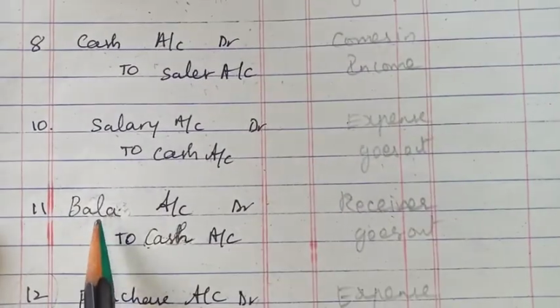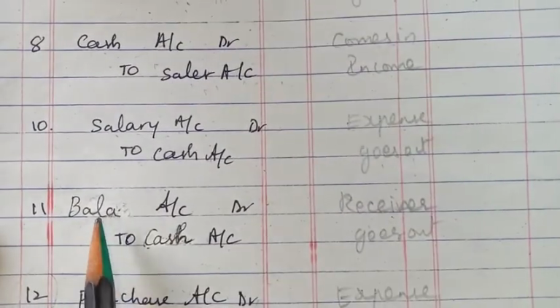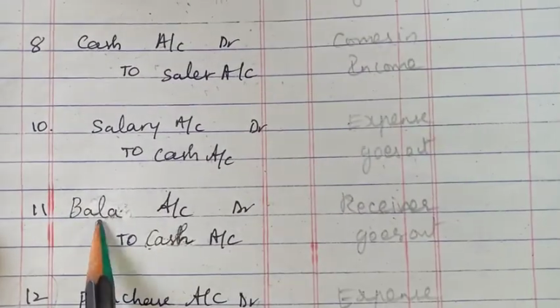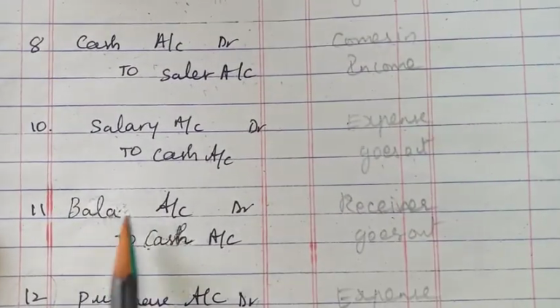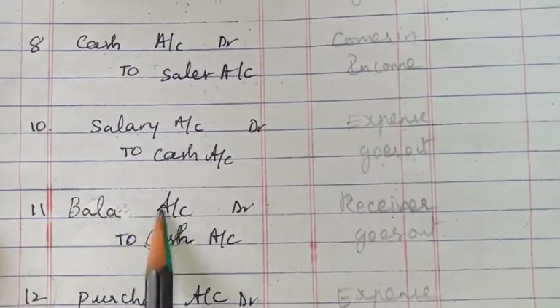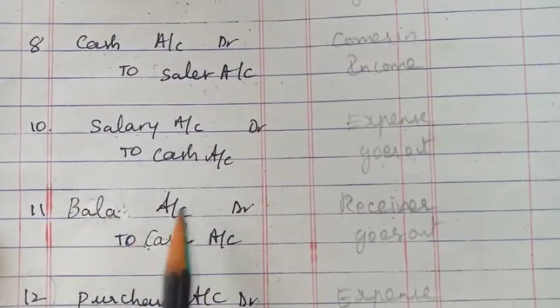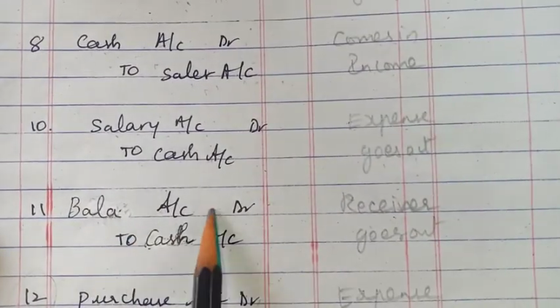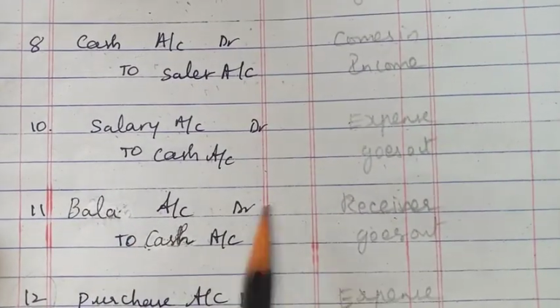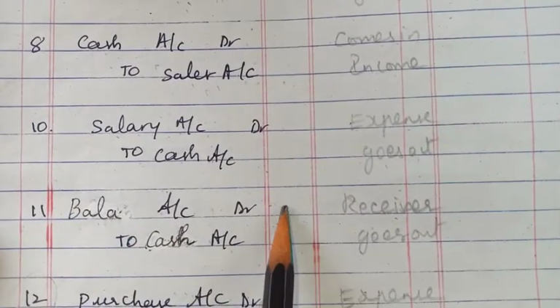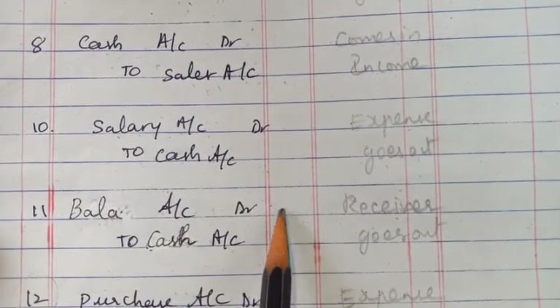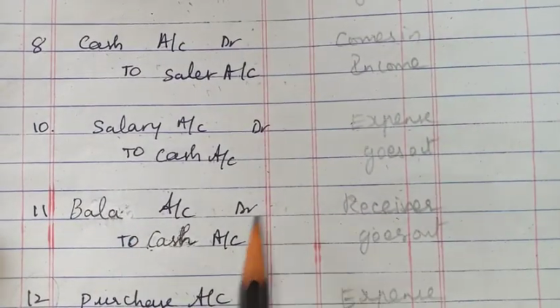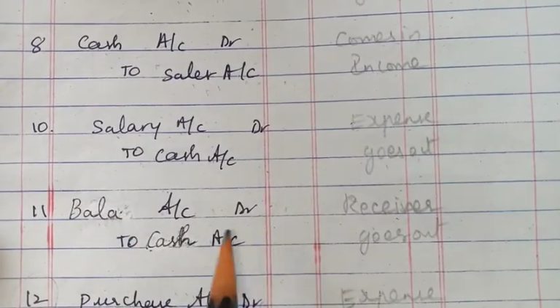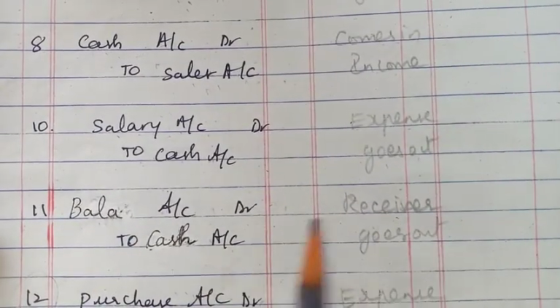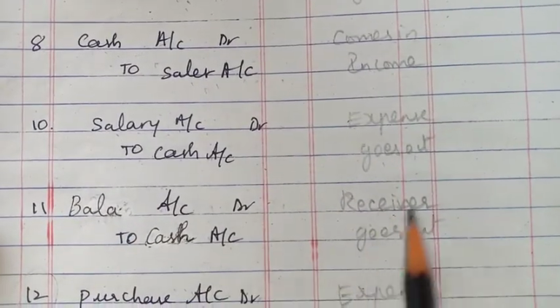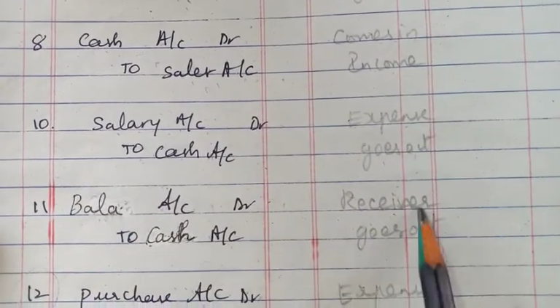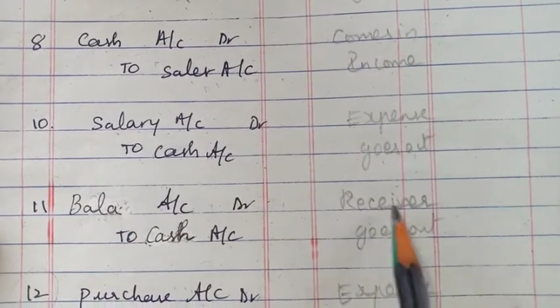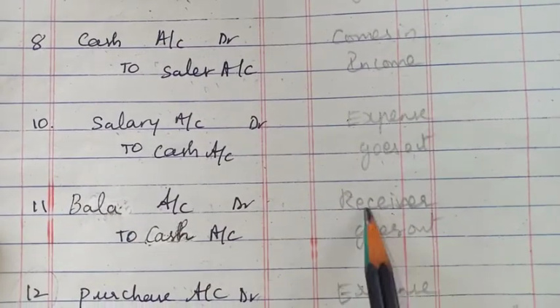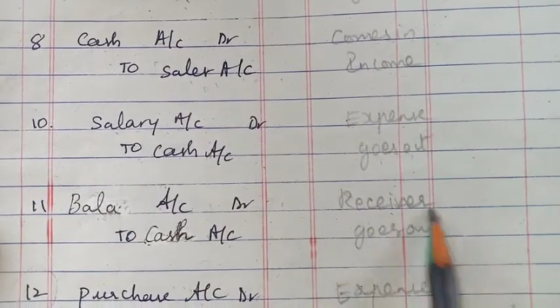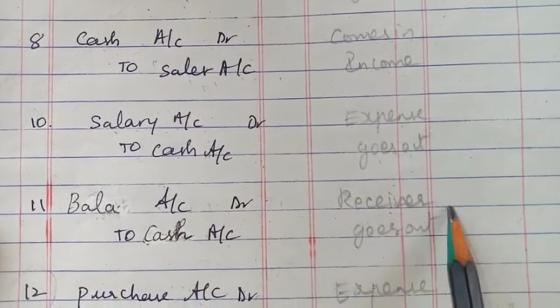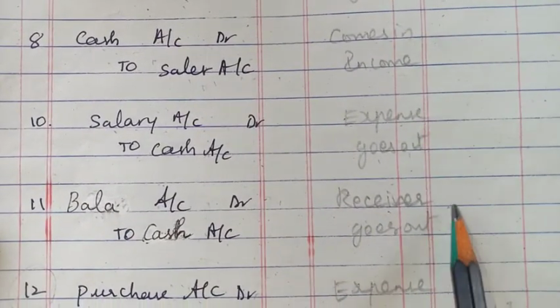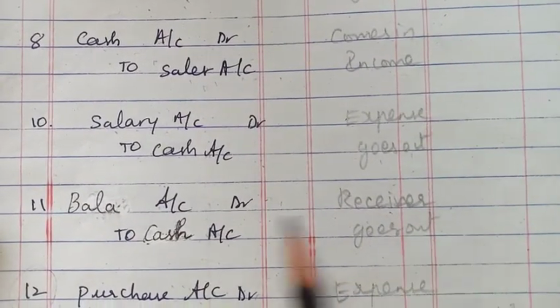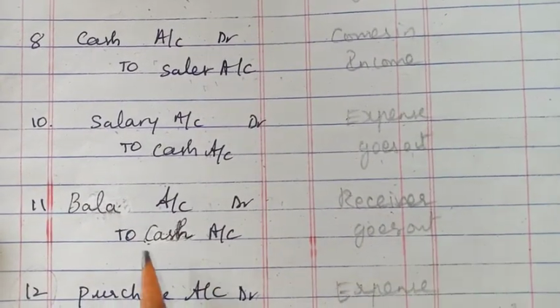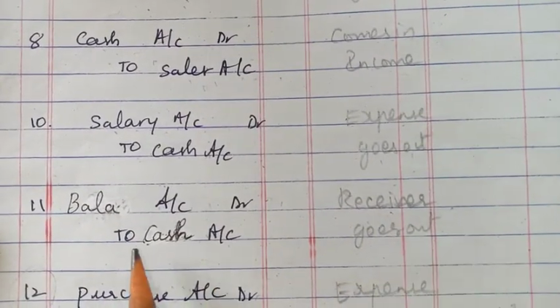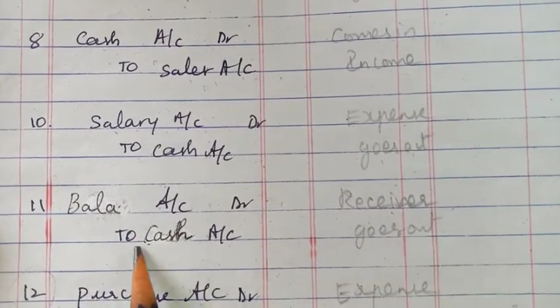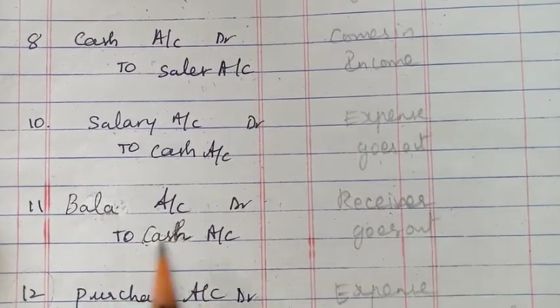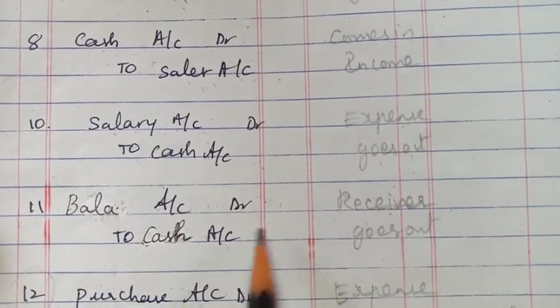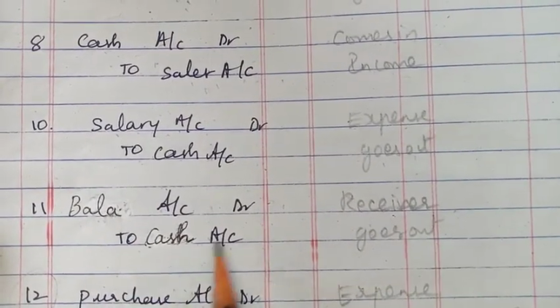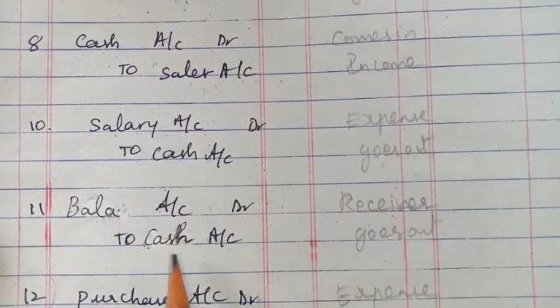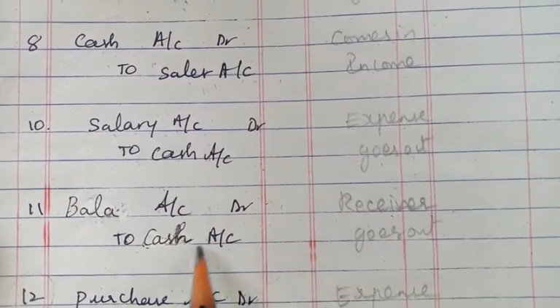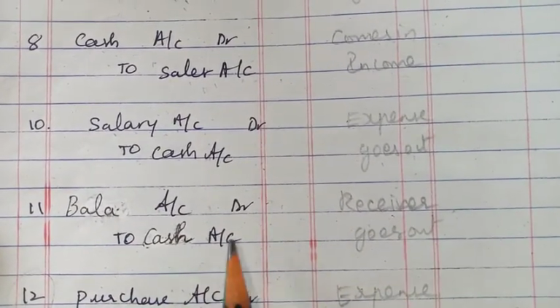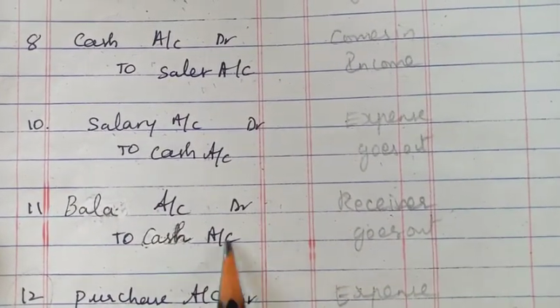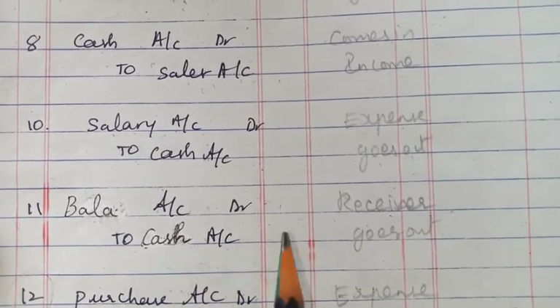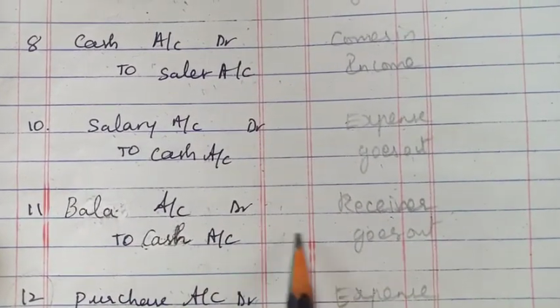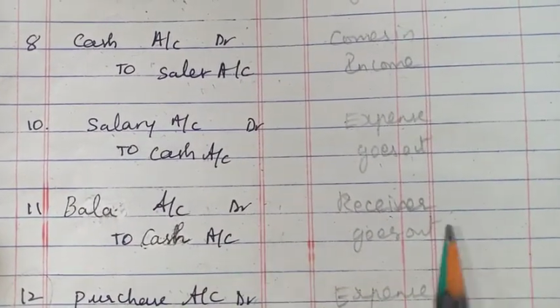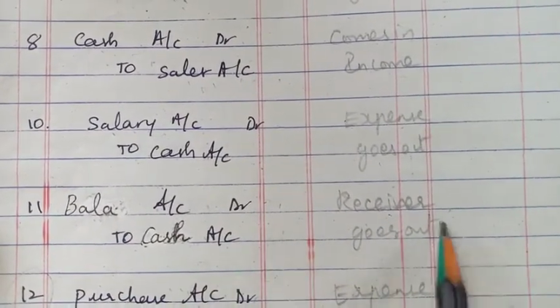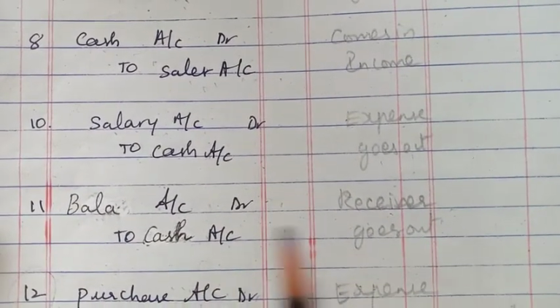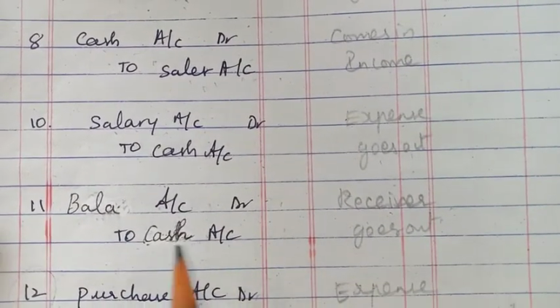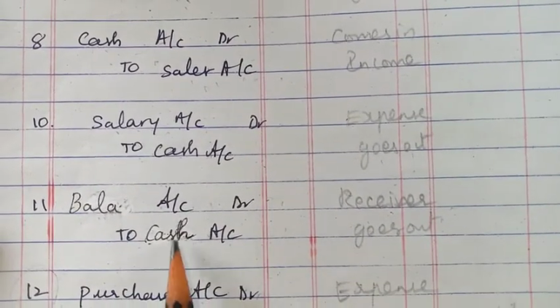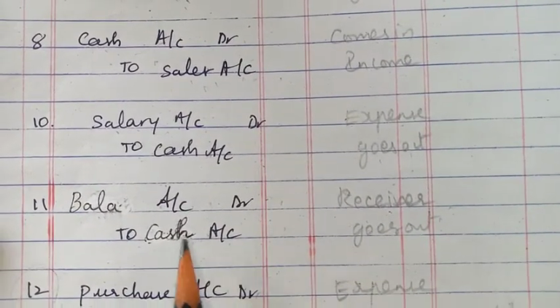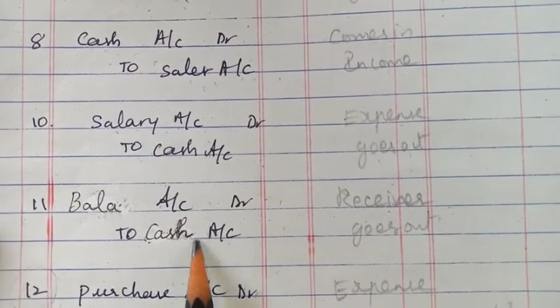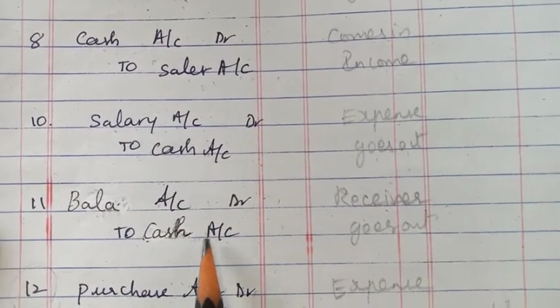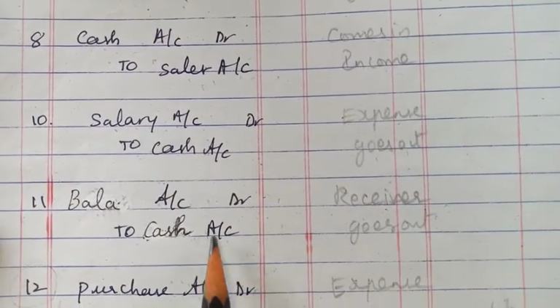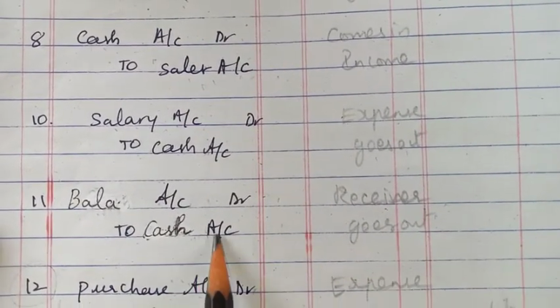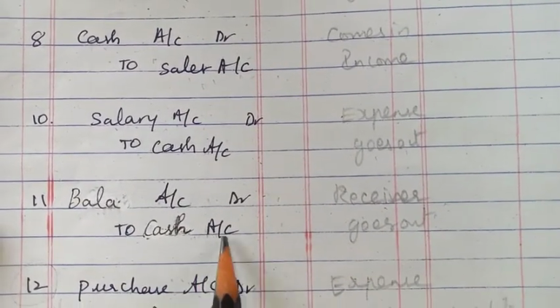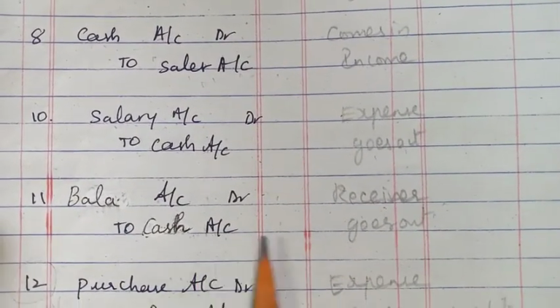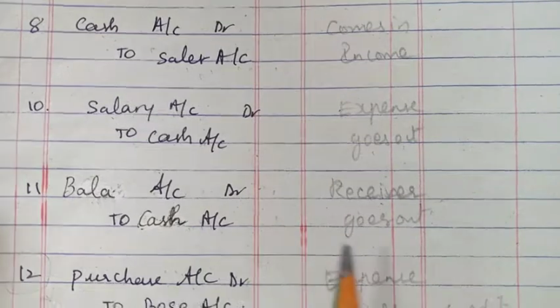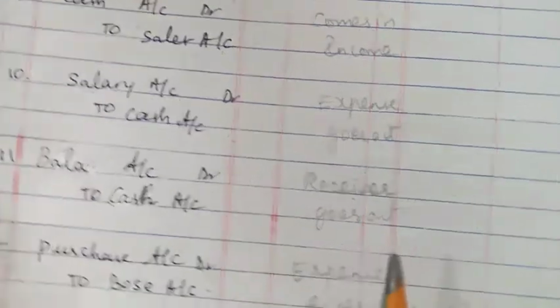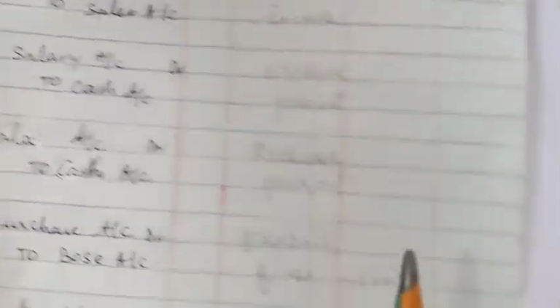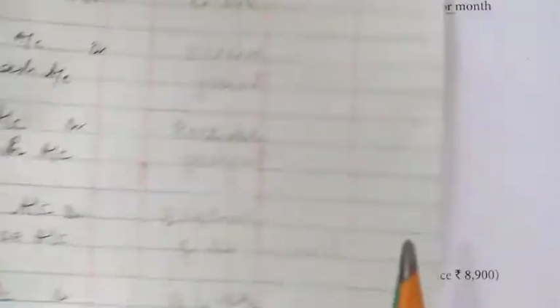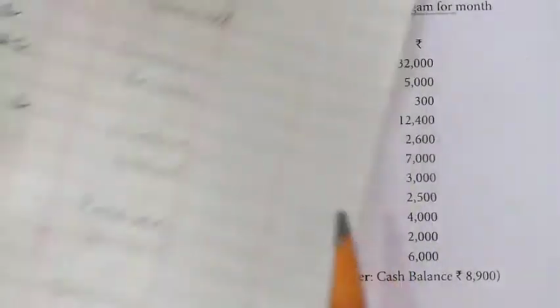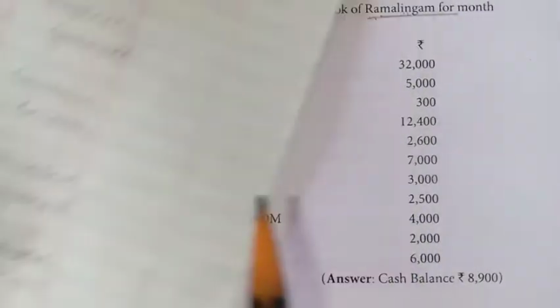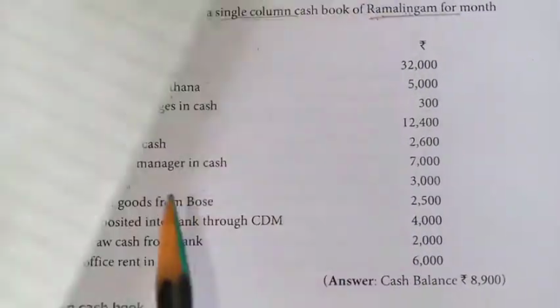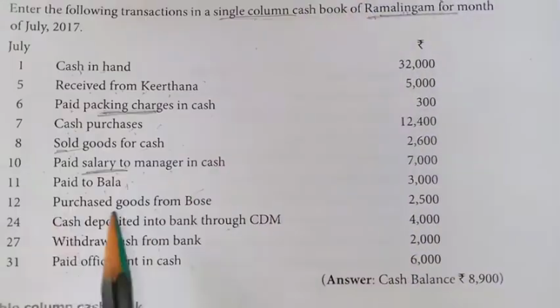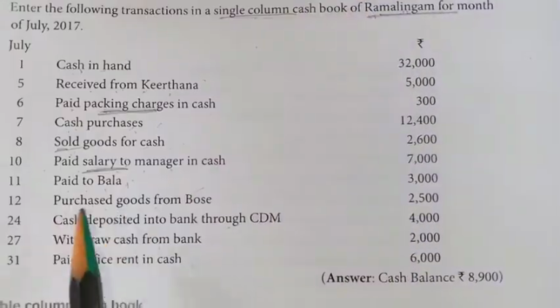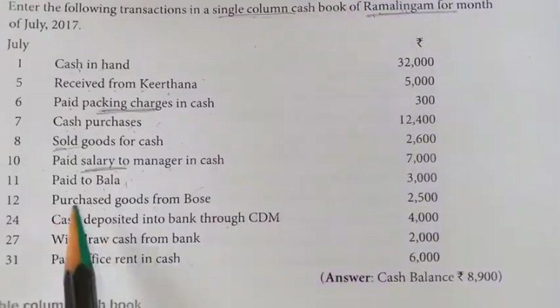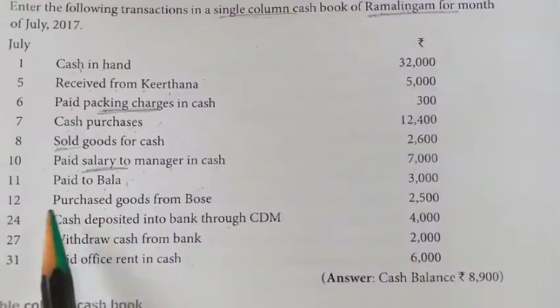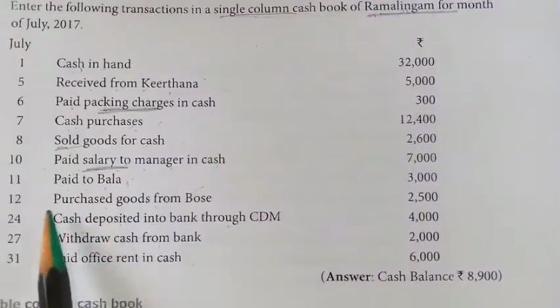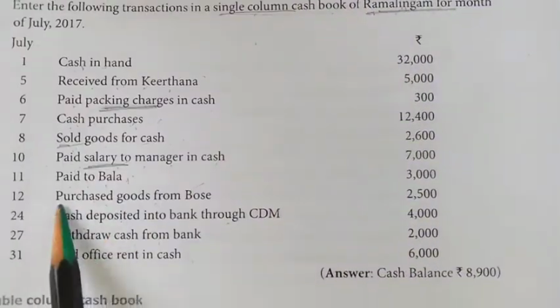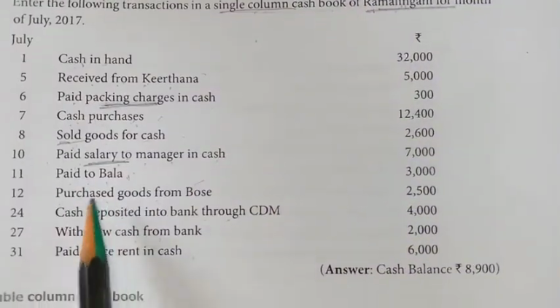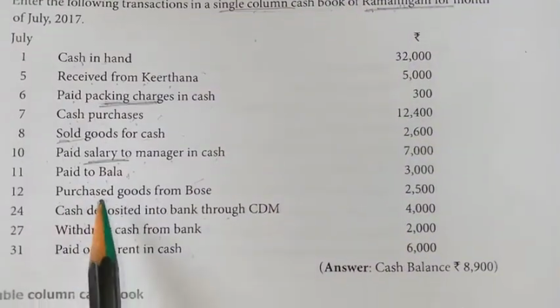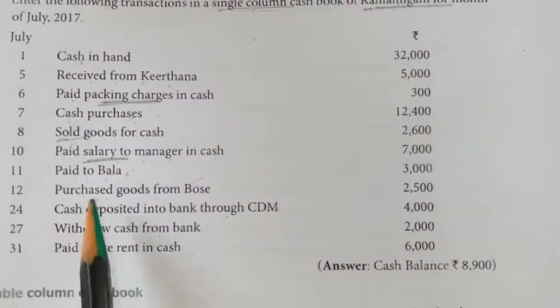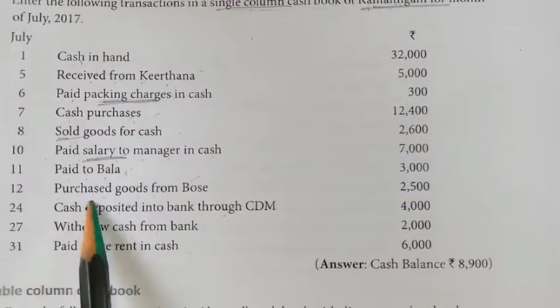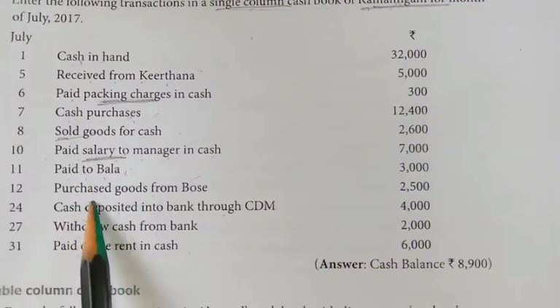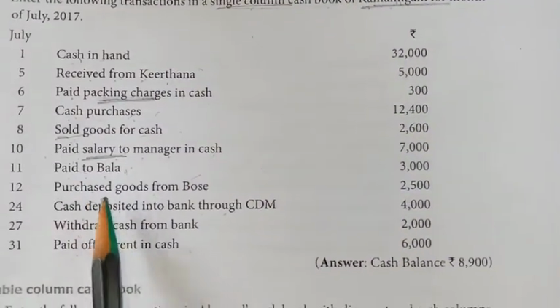Next, 11th one — paid to Bala. The journal entry will be Bala account debit, to cash account. Bala is the receiver, cash is going out, so it will come on the credit side.